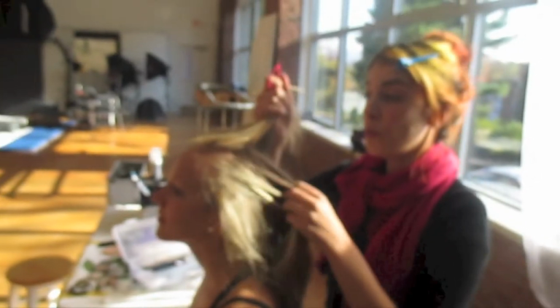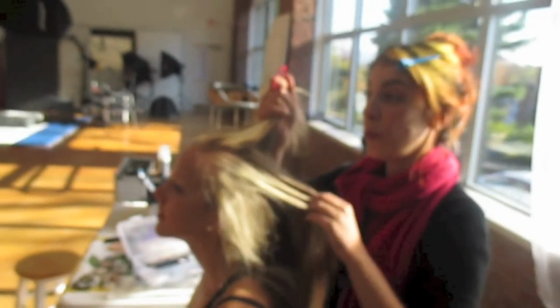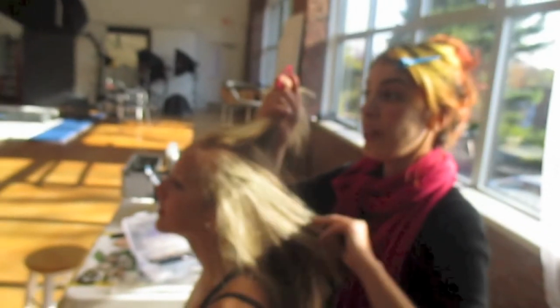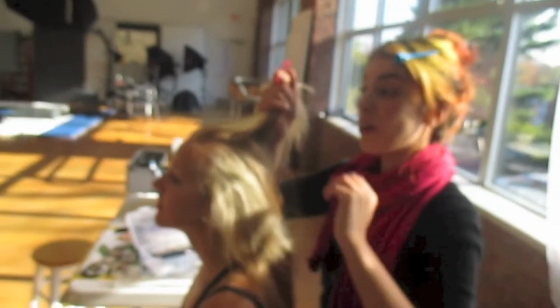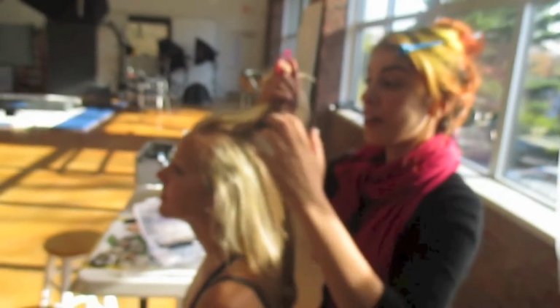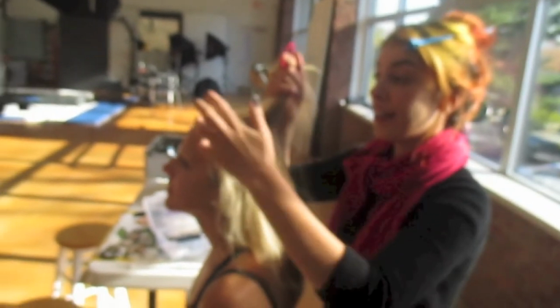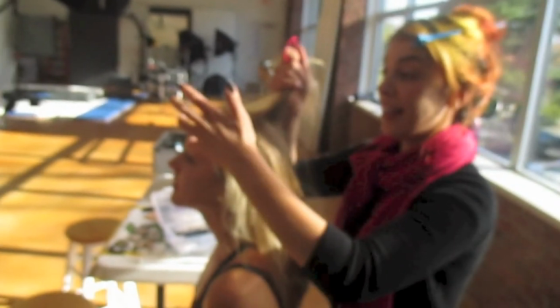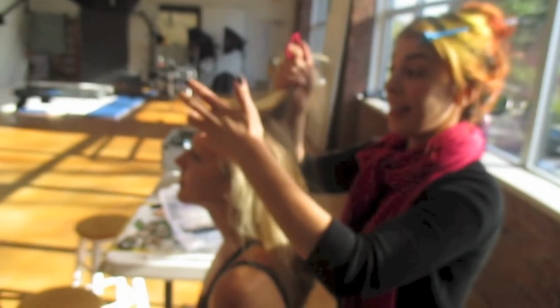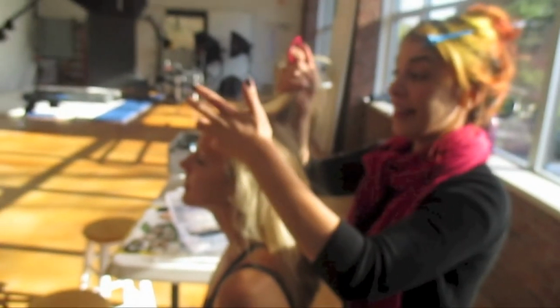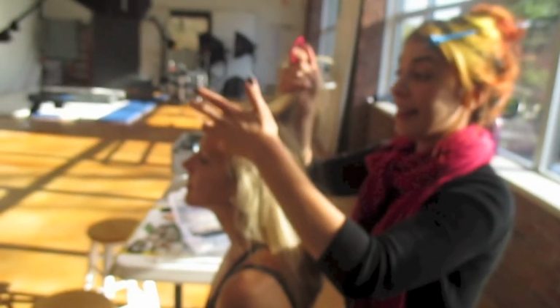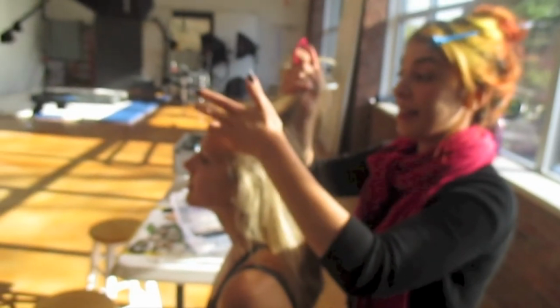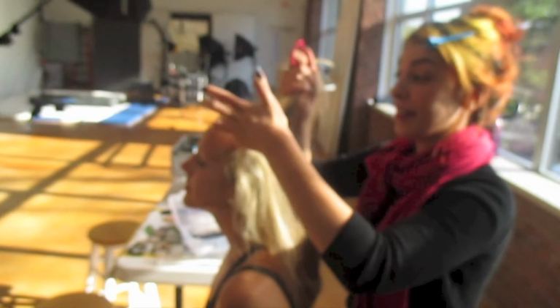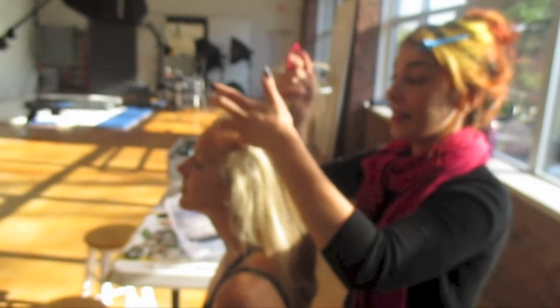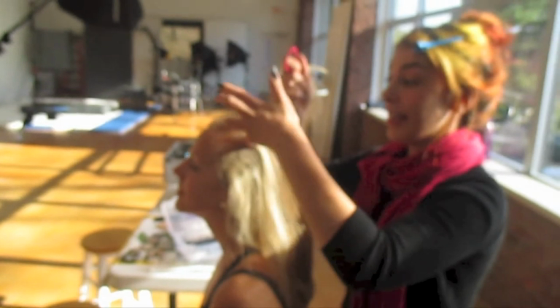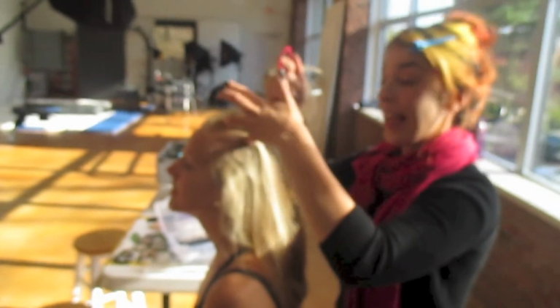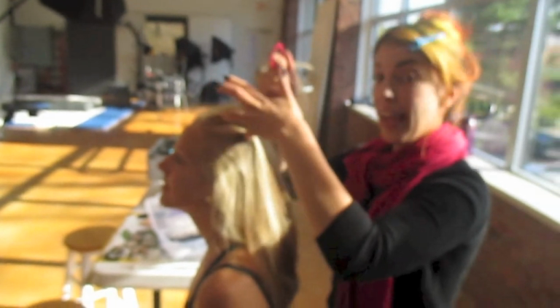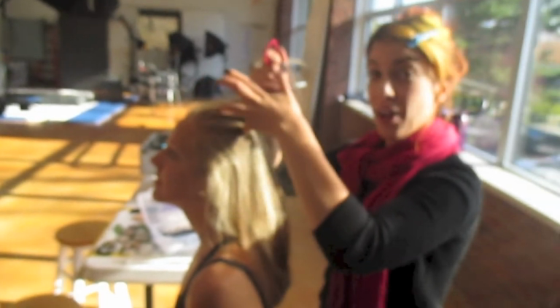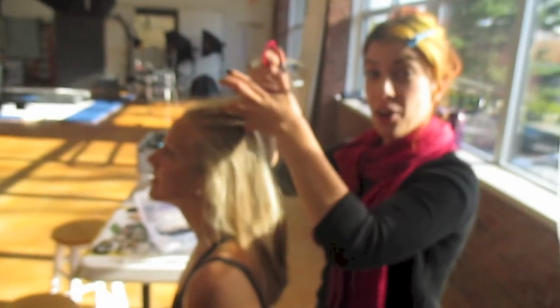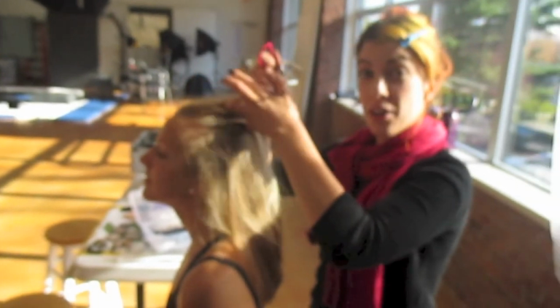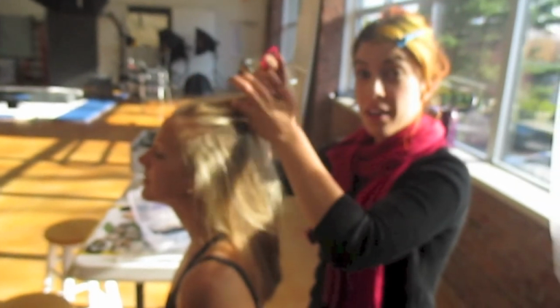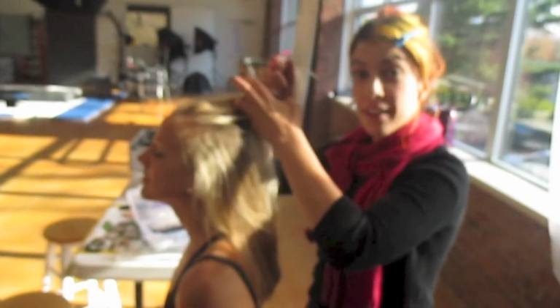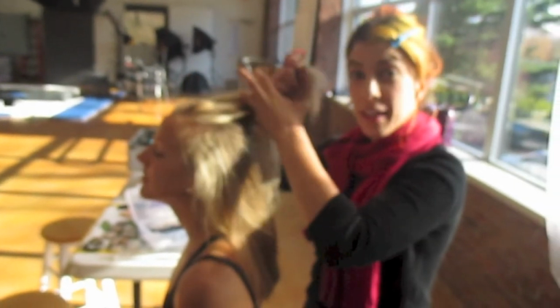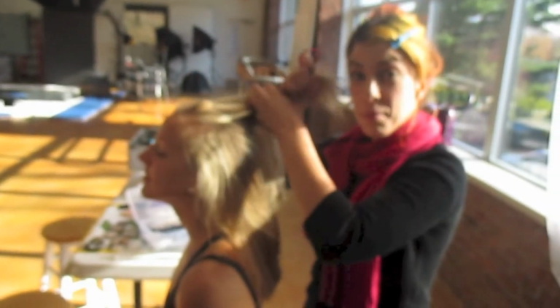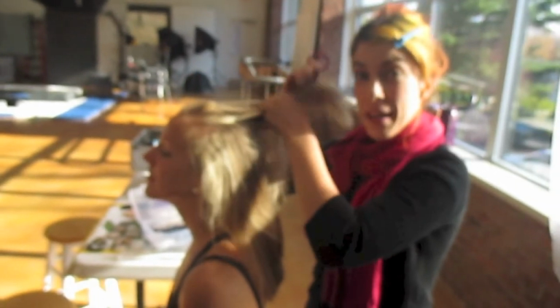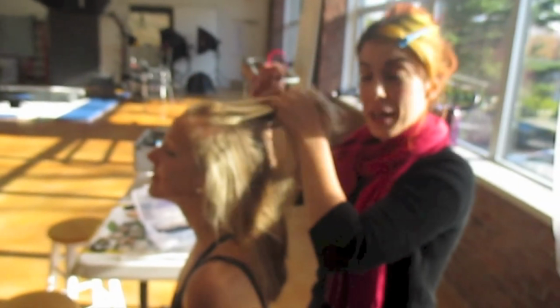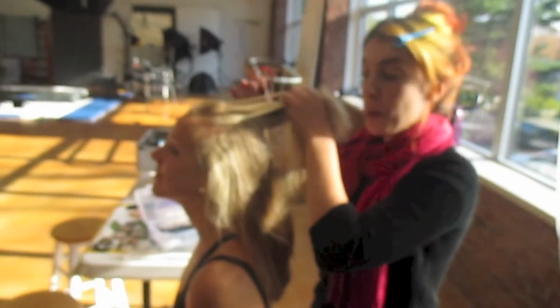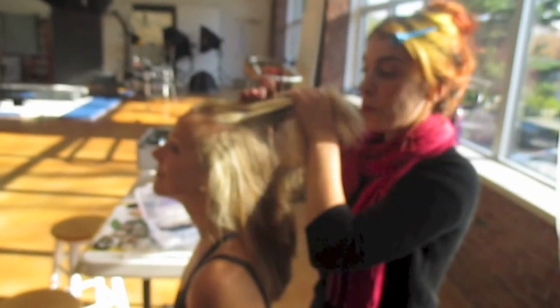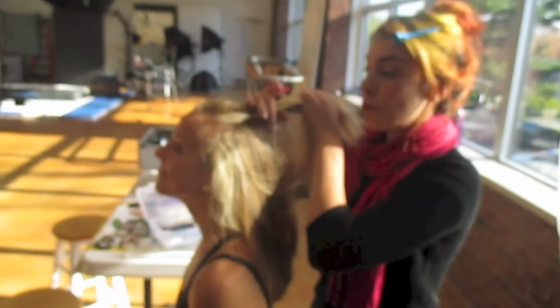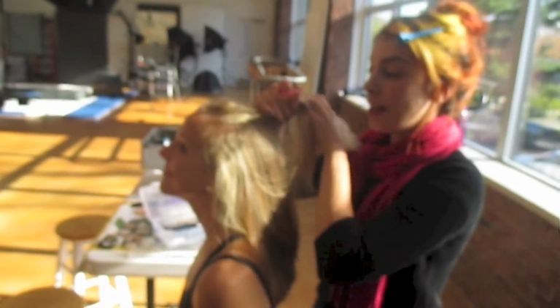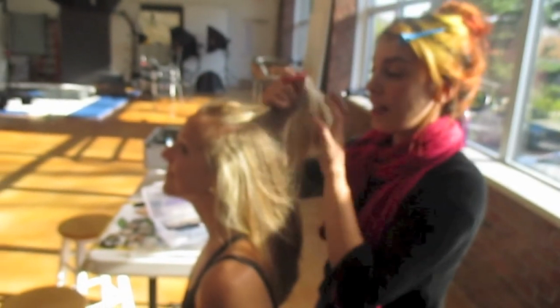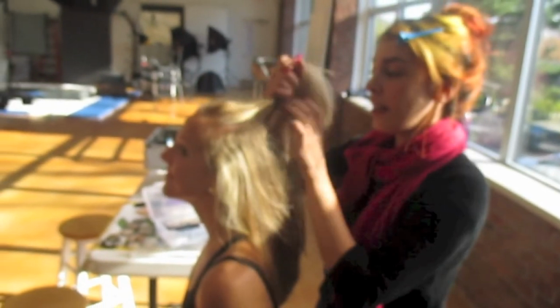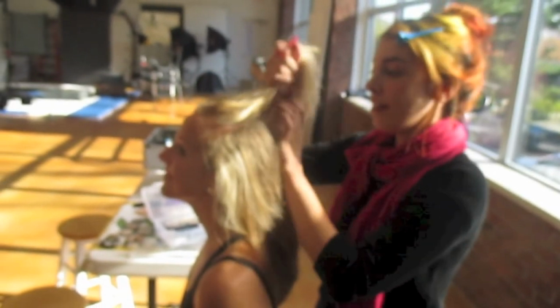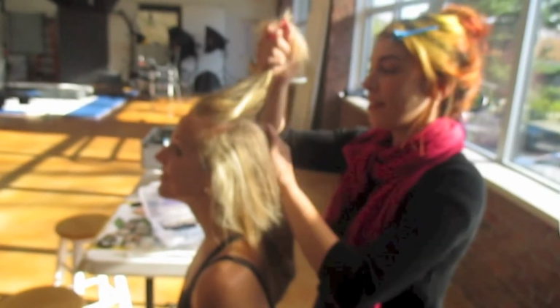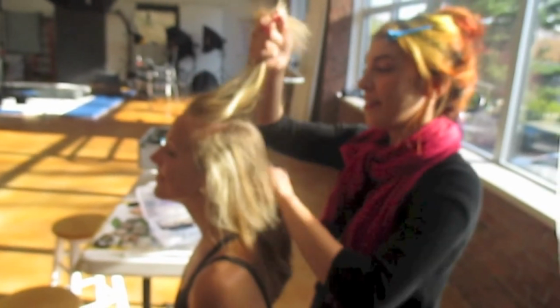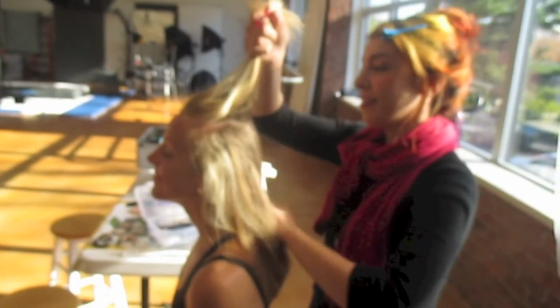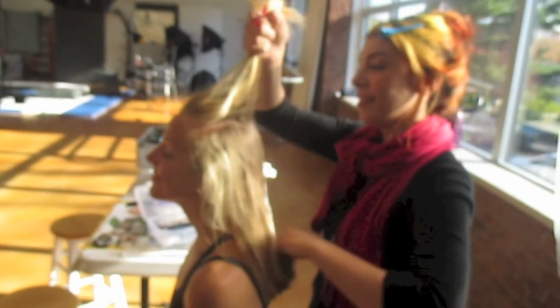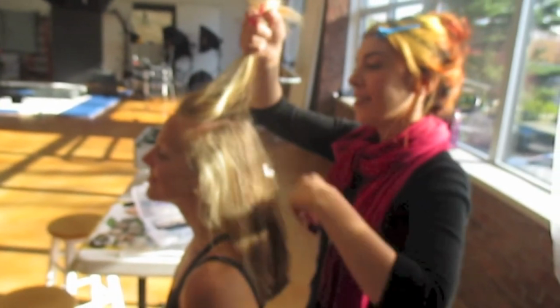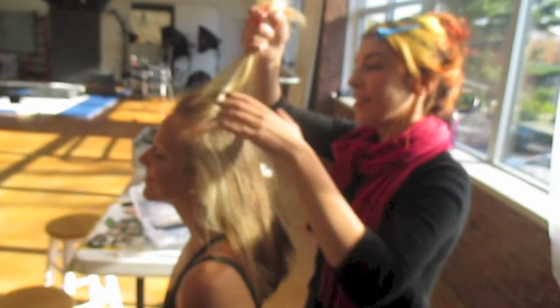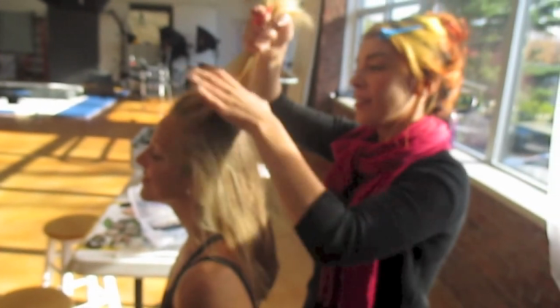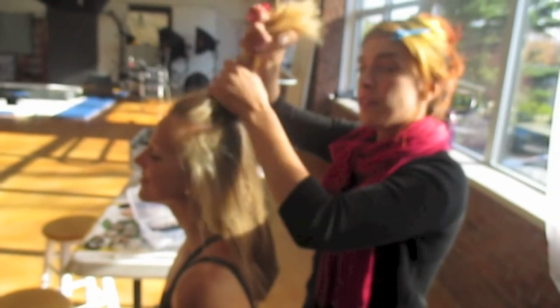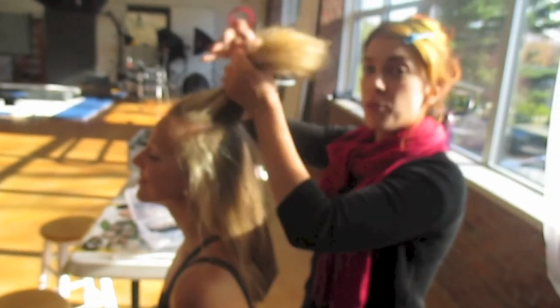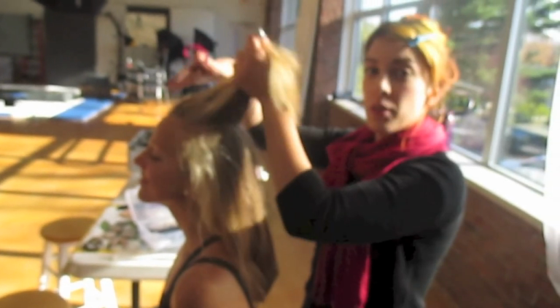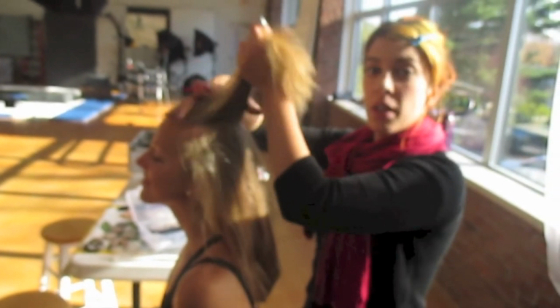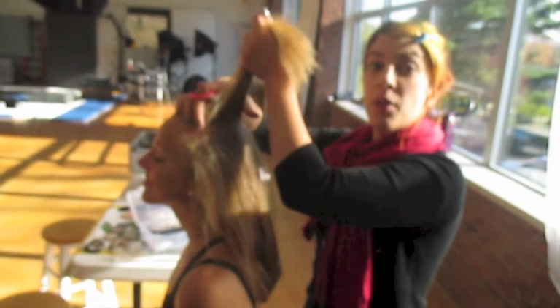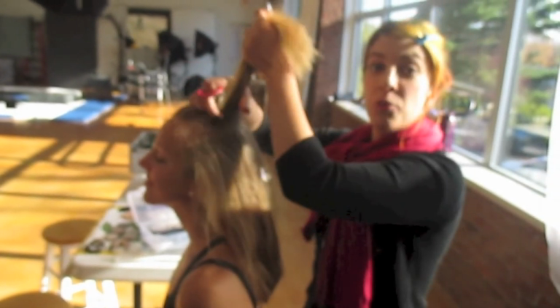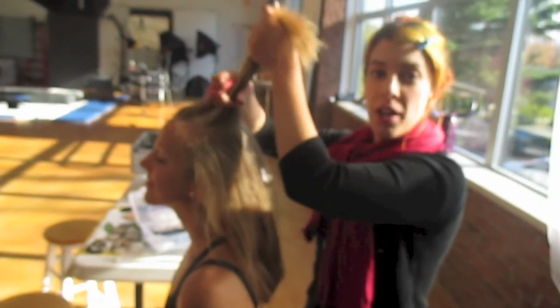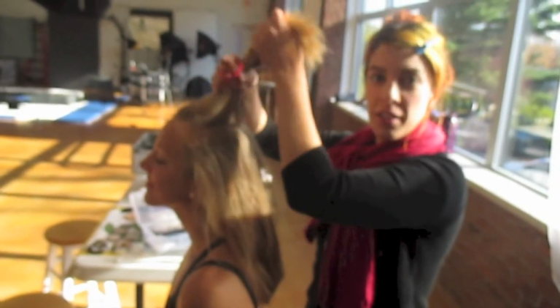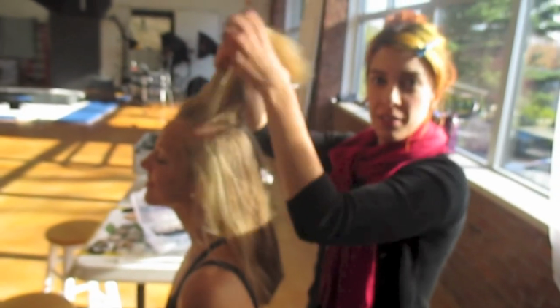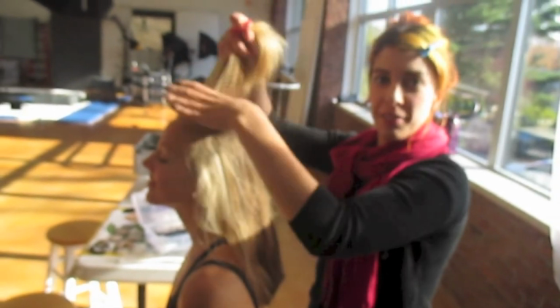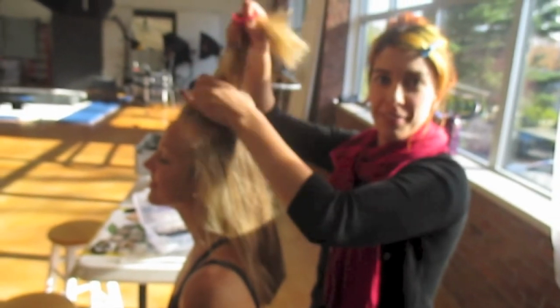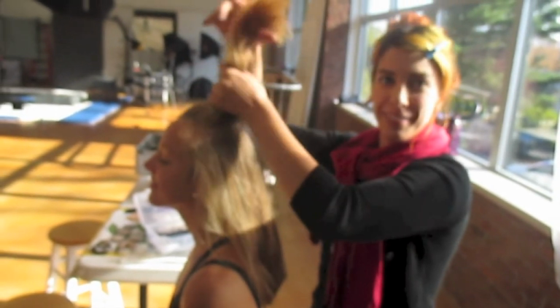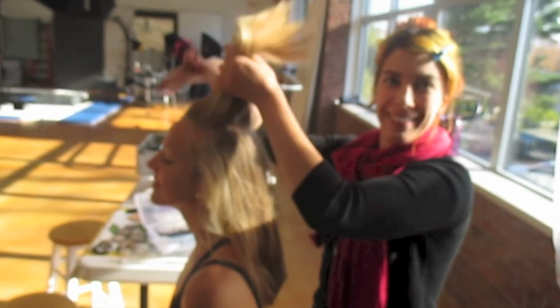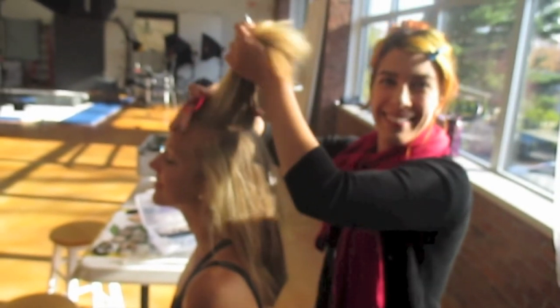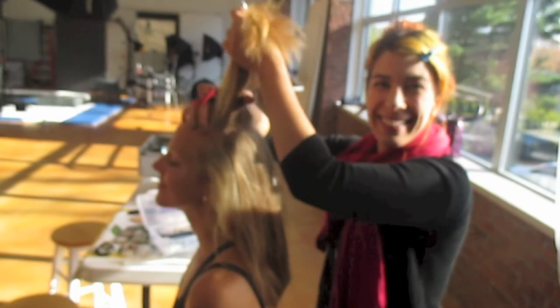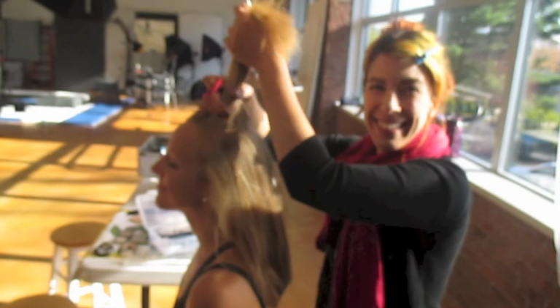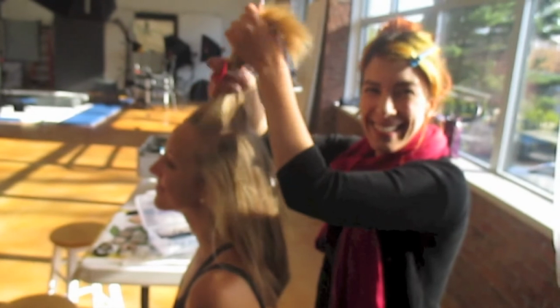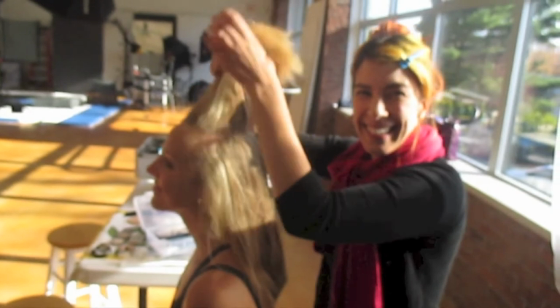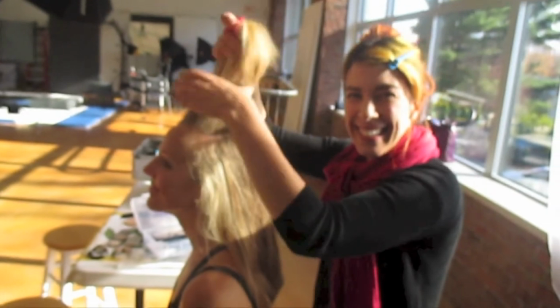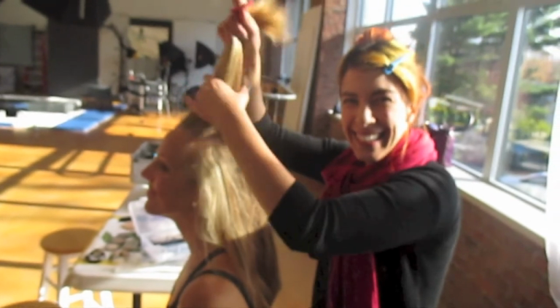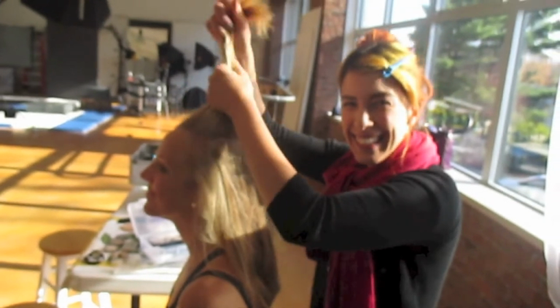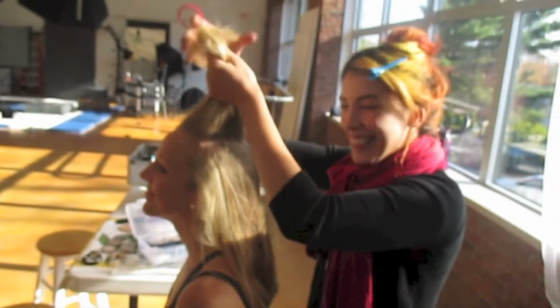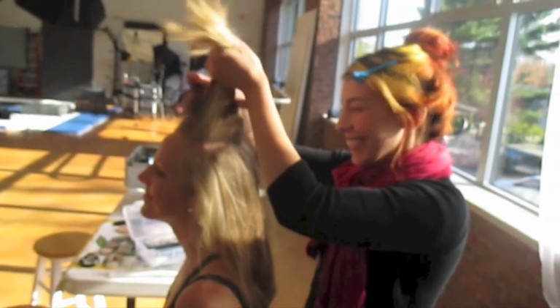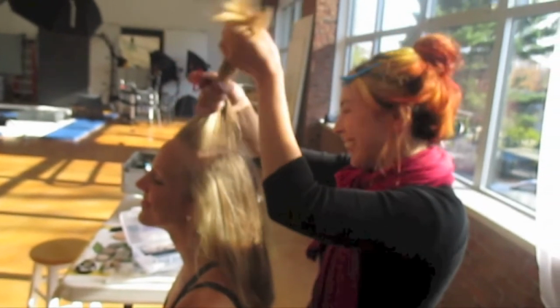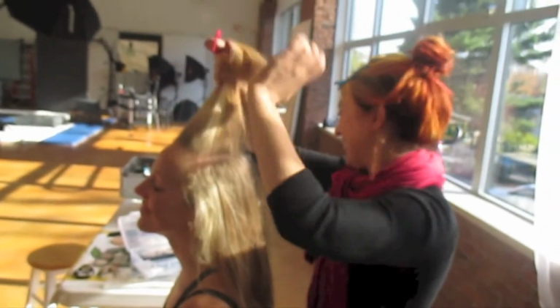We are getting the hair and makeup ready for a run. Awesome.